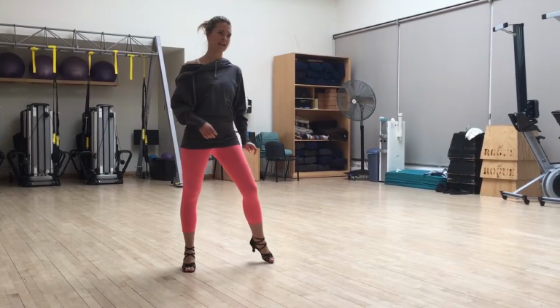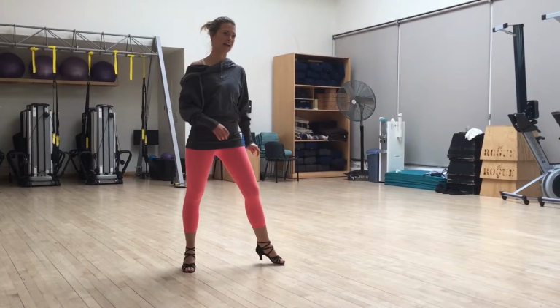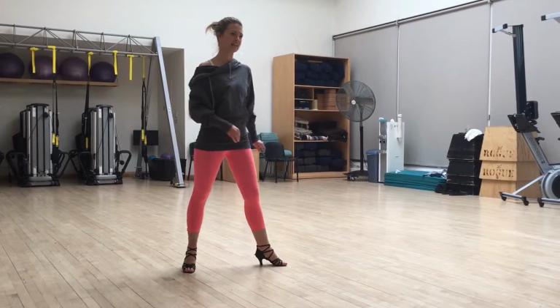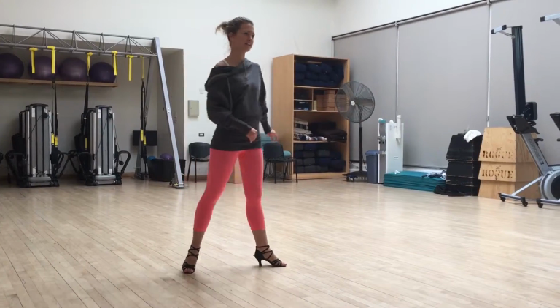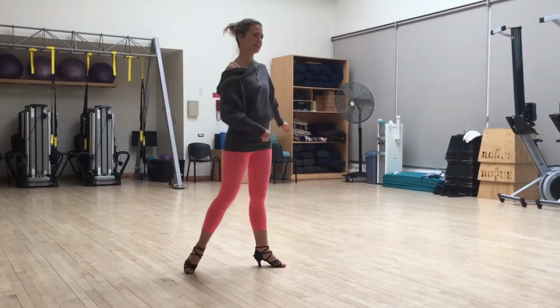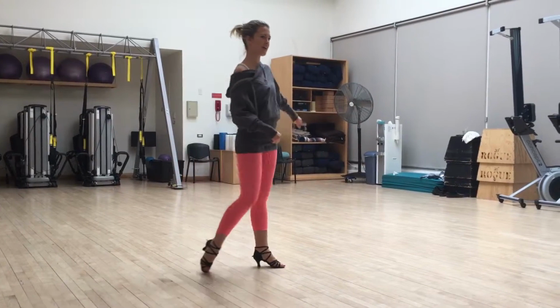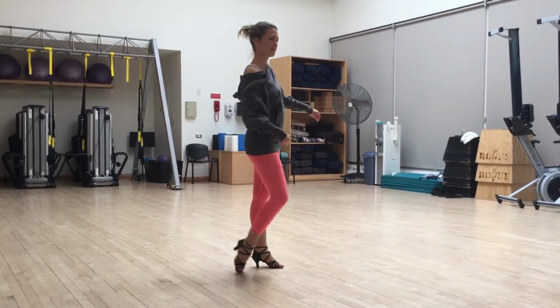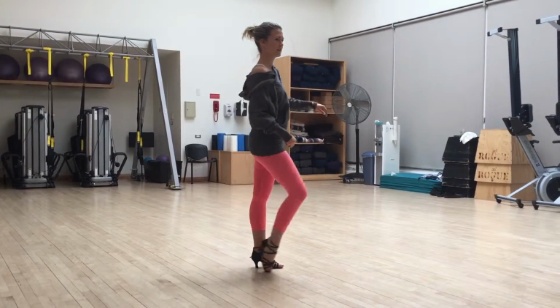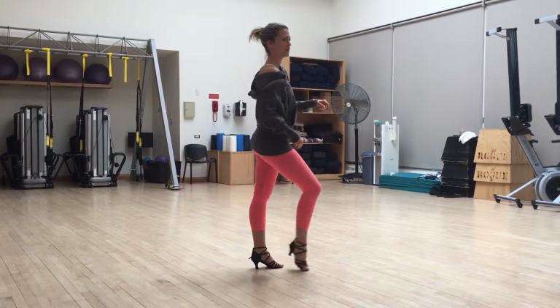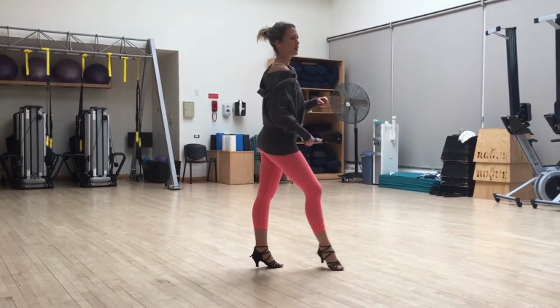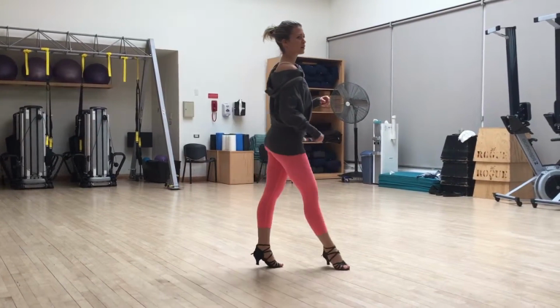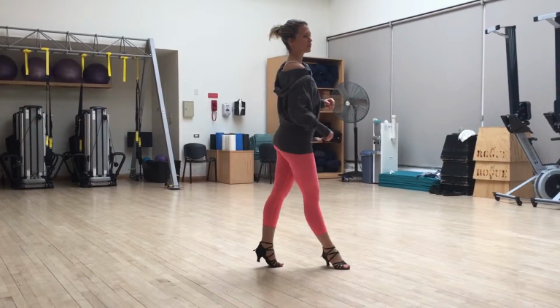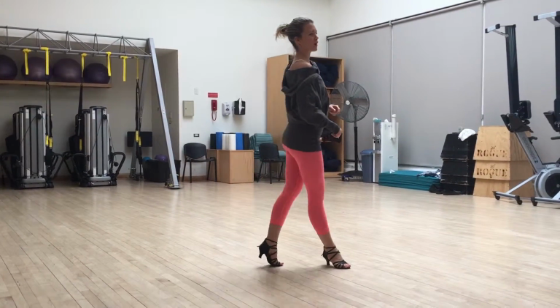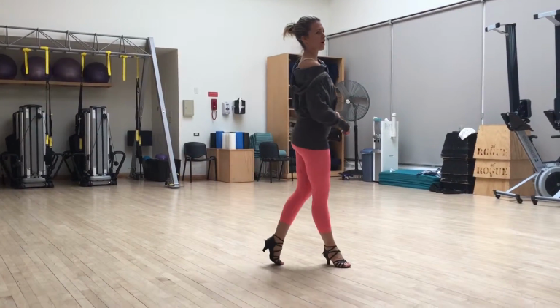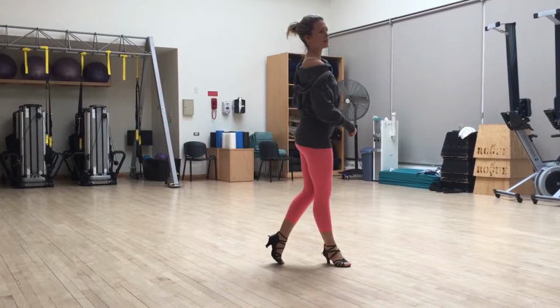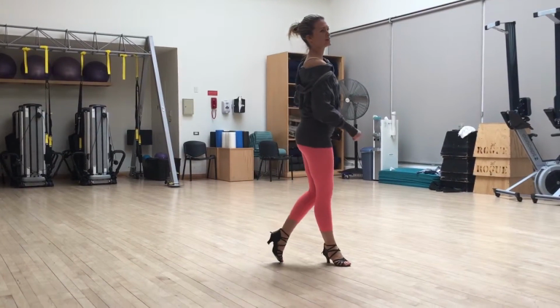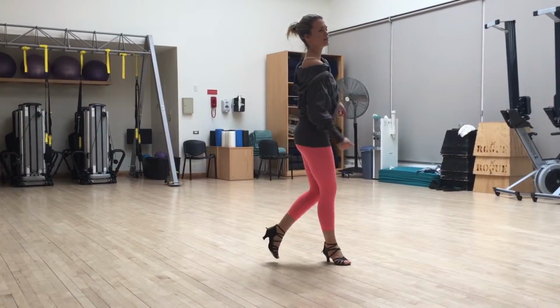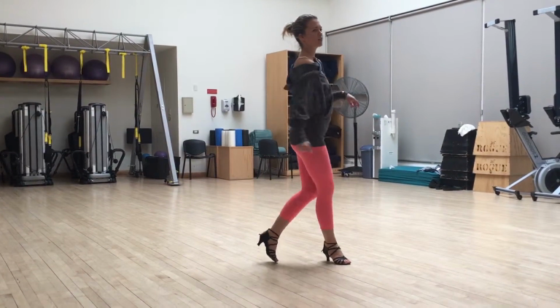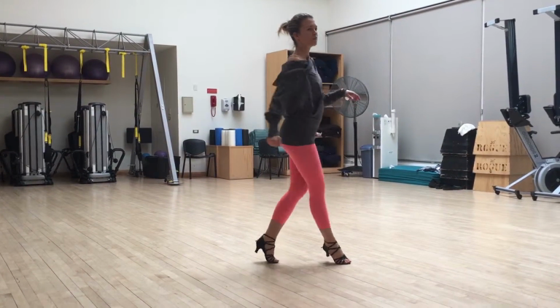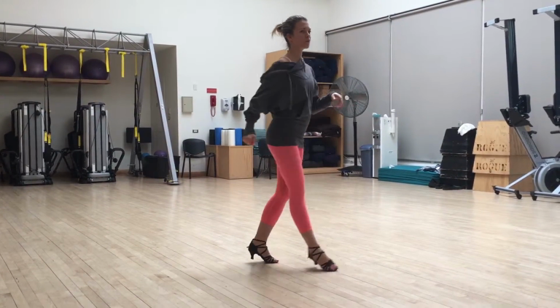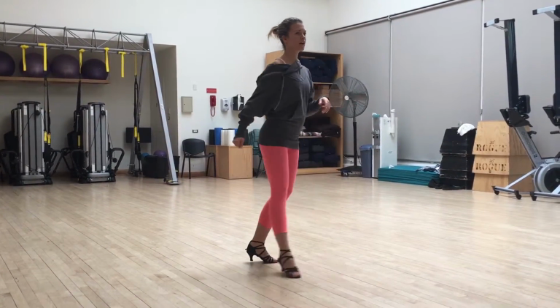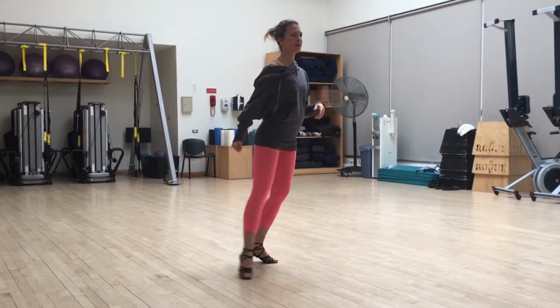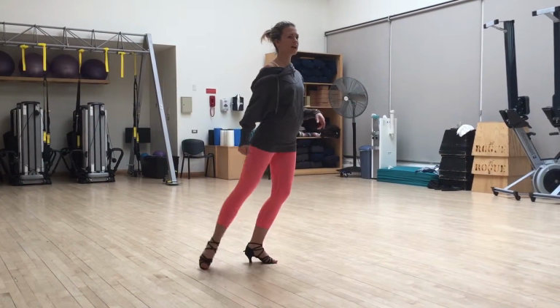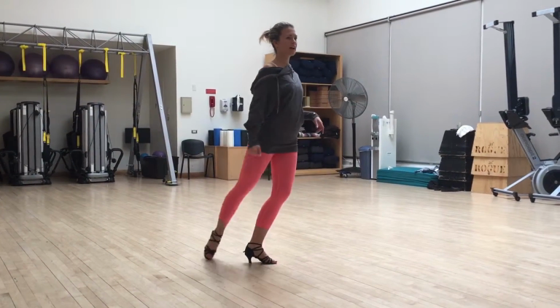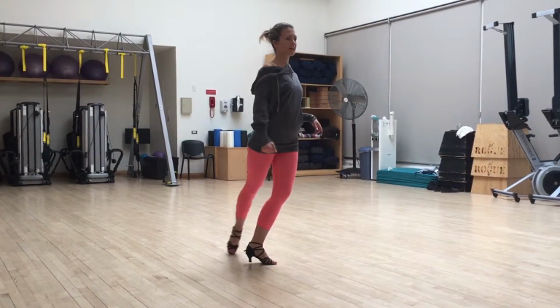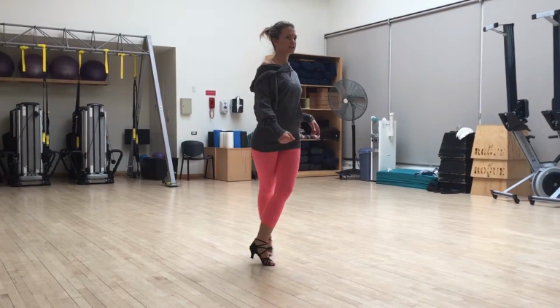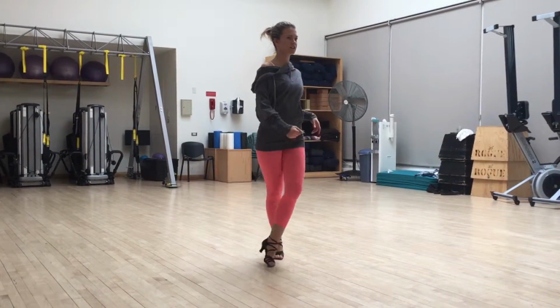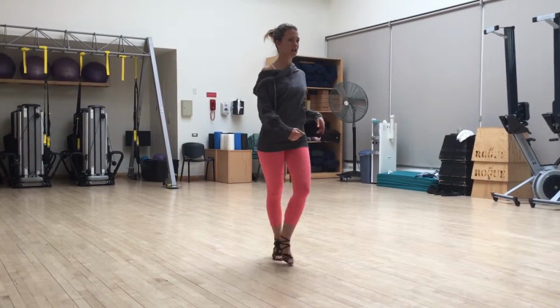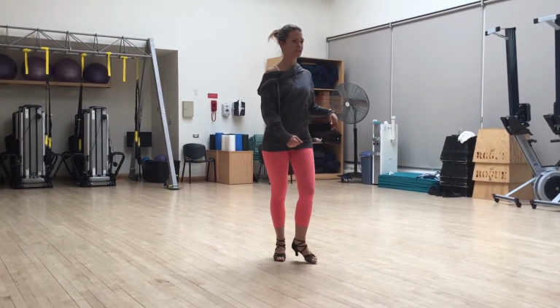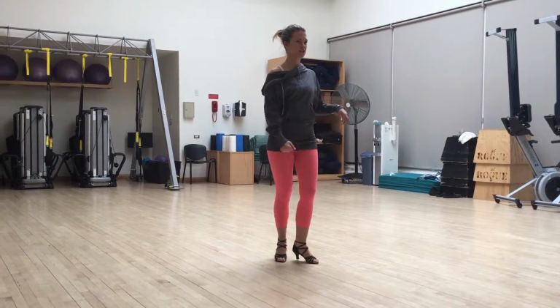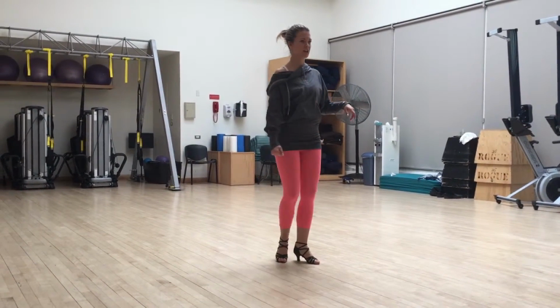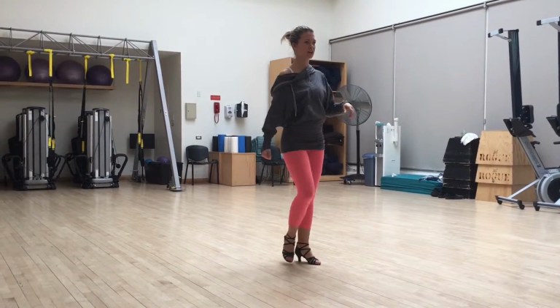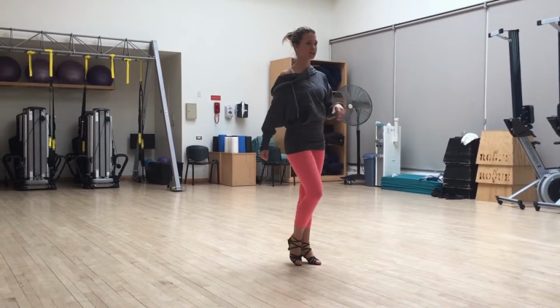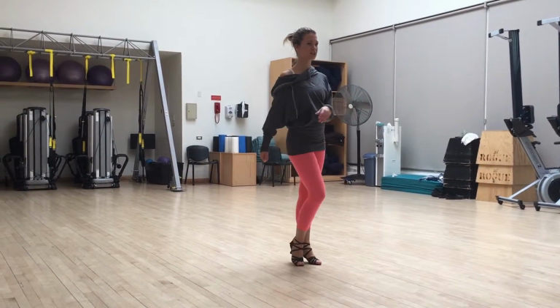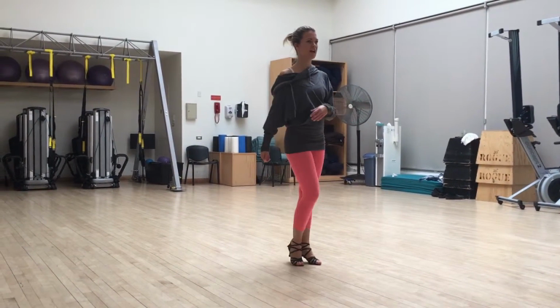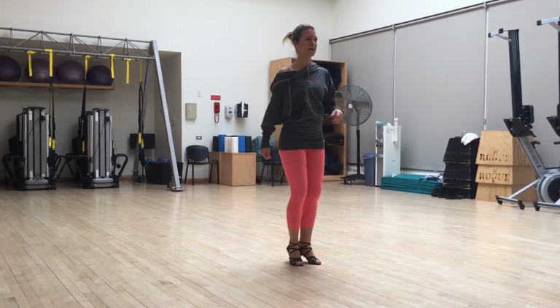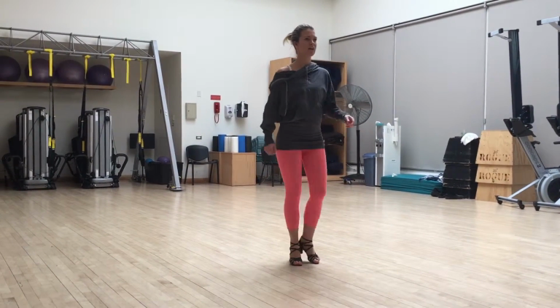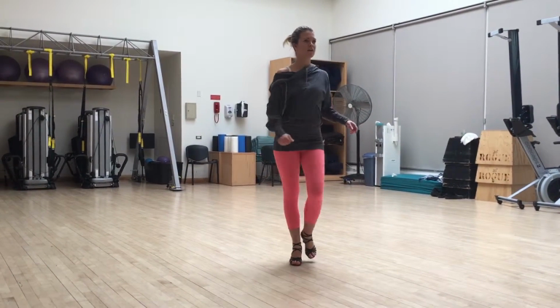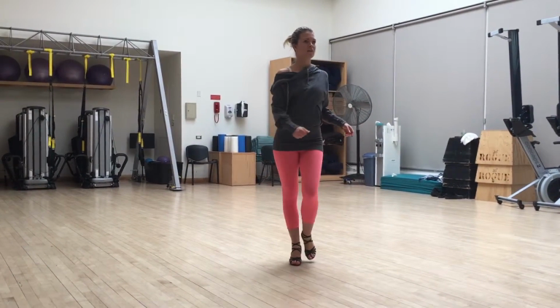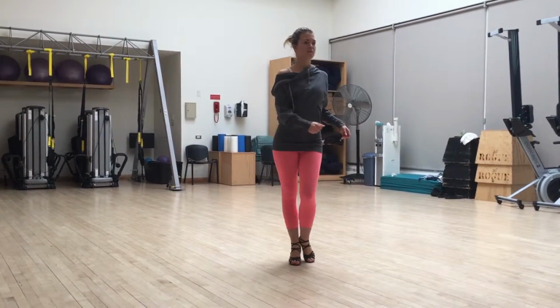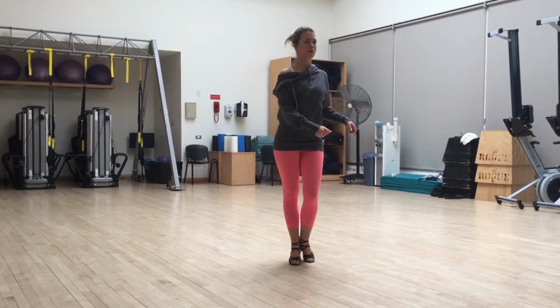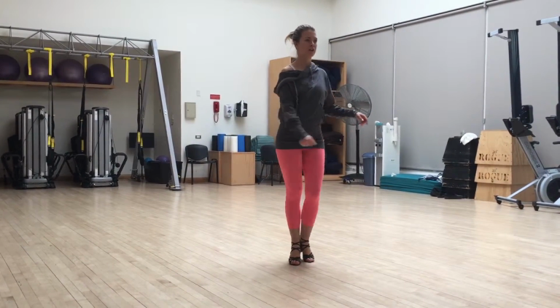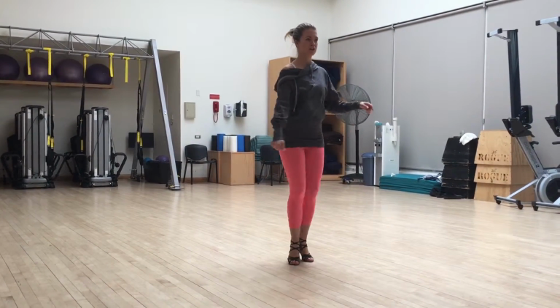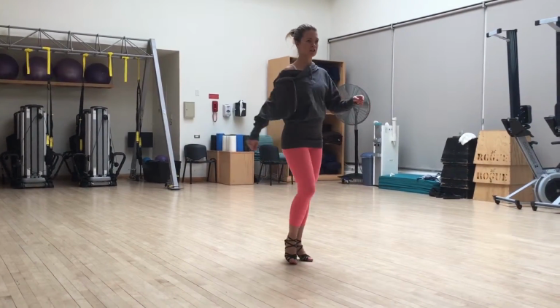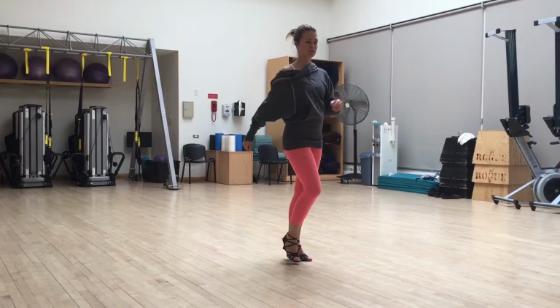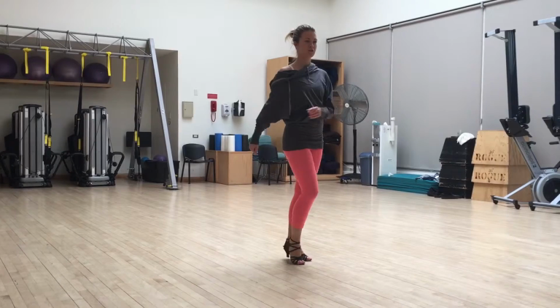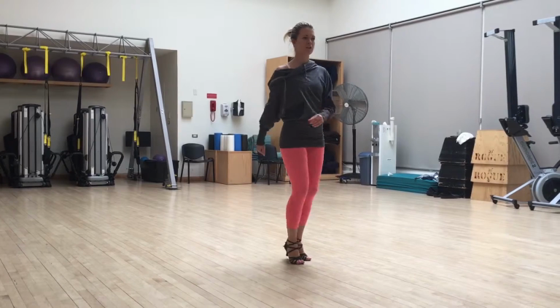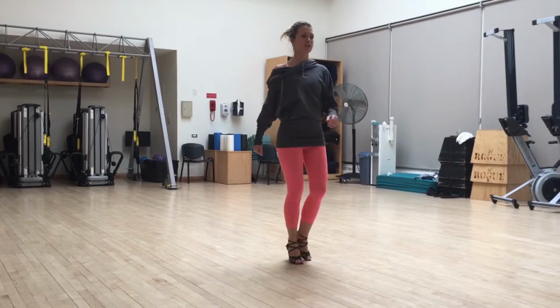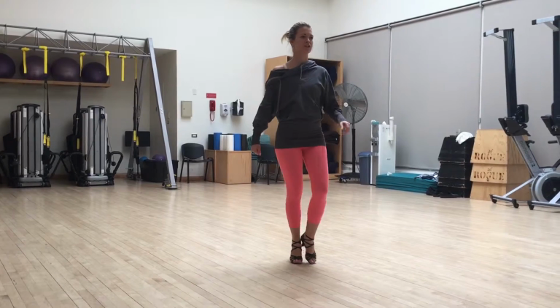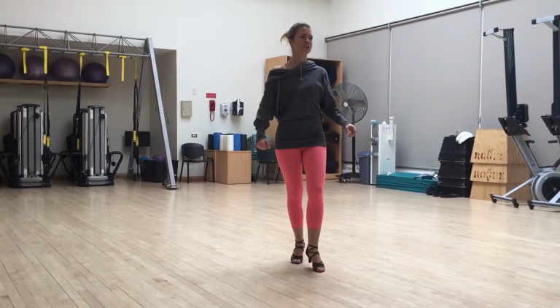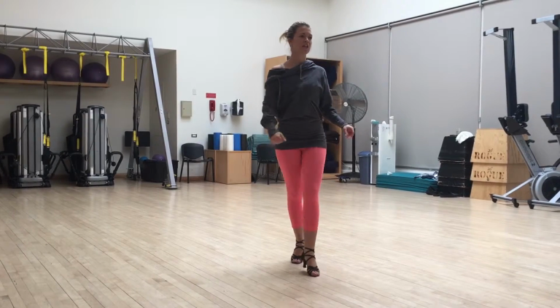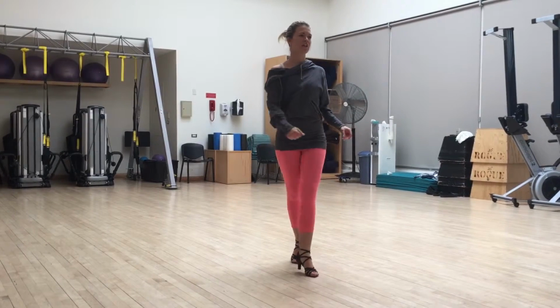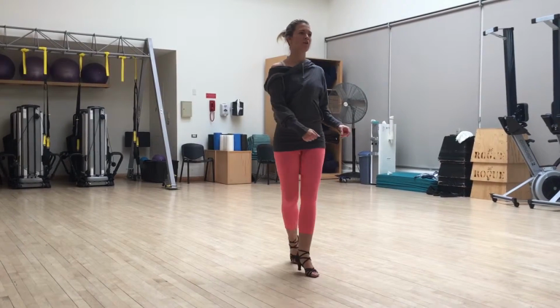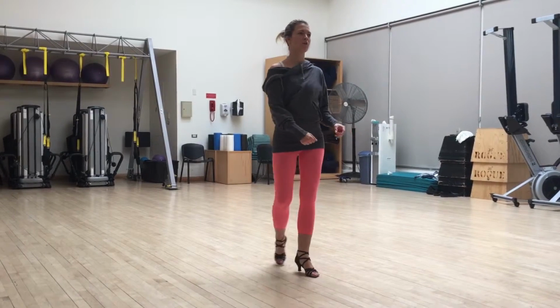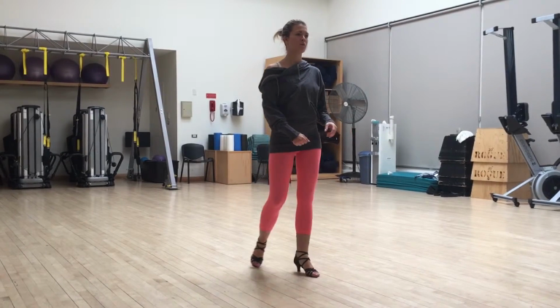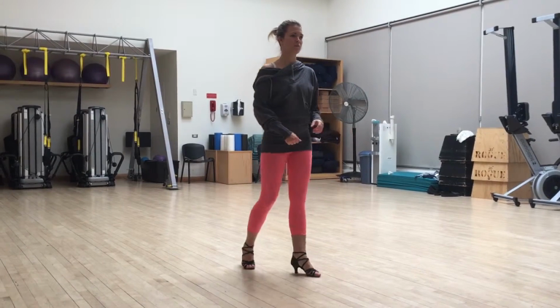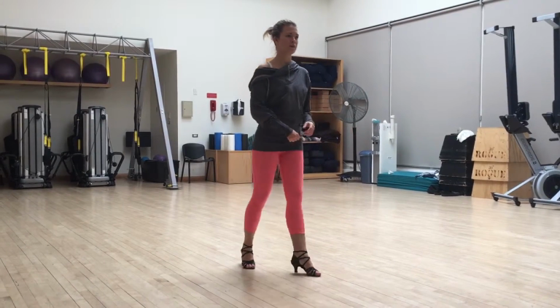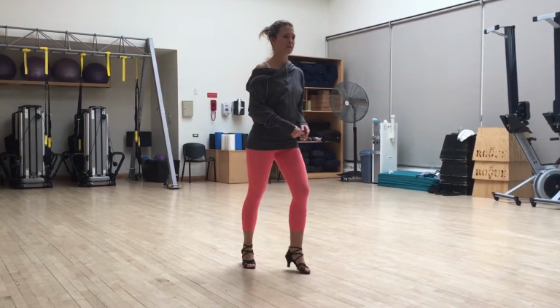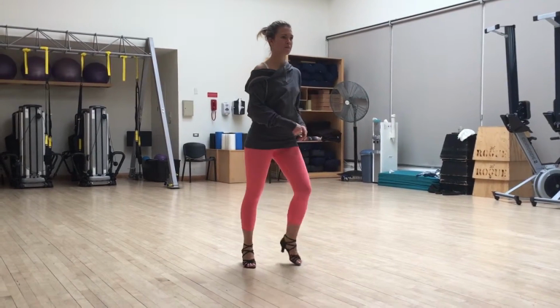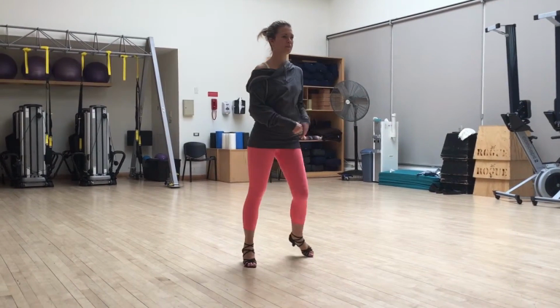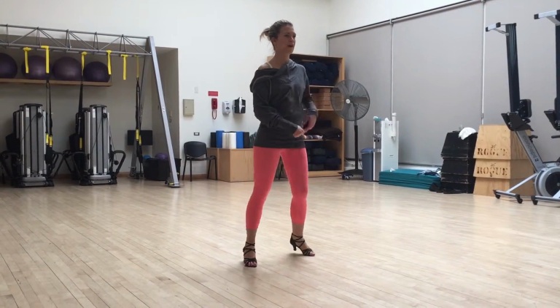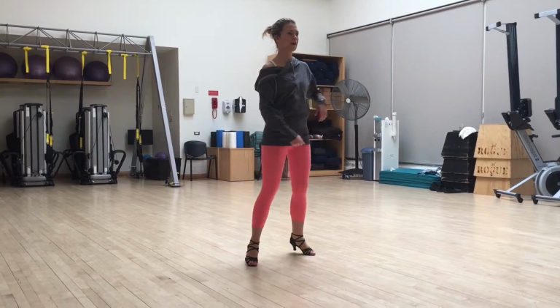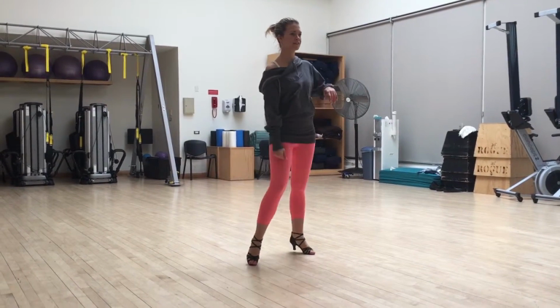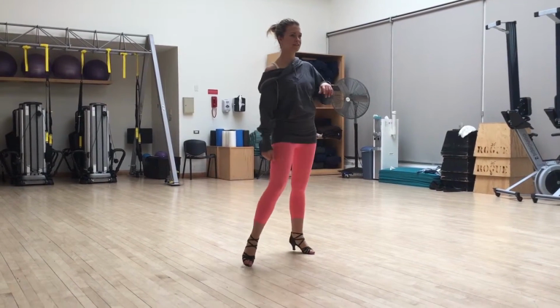Again: step, cross, rendez. Cha-cha-cha. March, march, and open box.